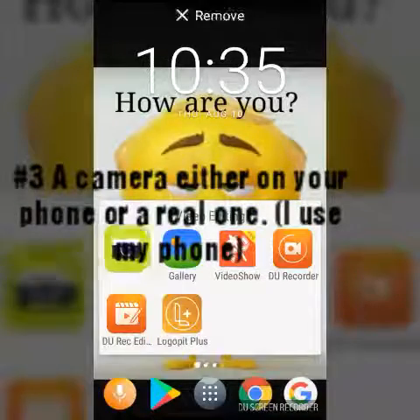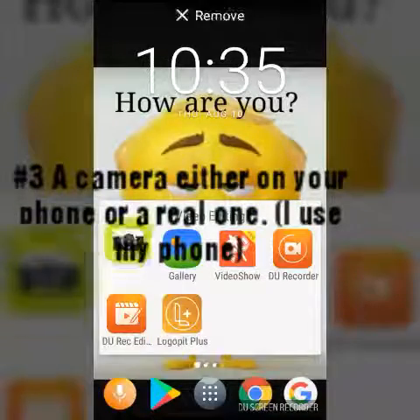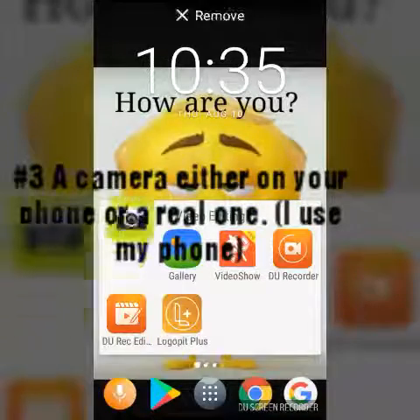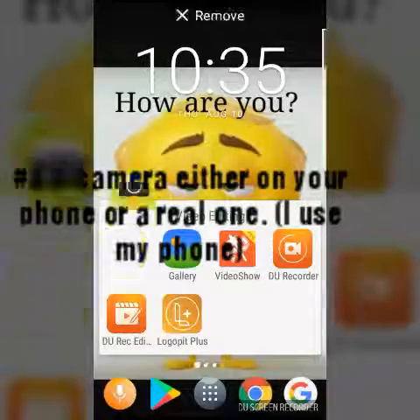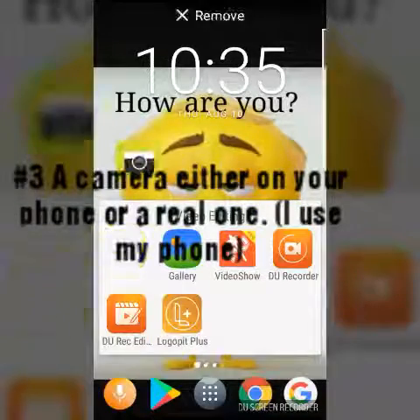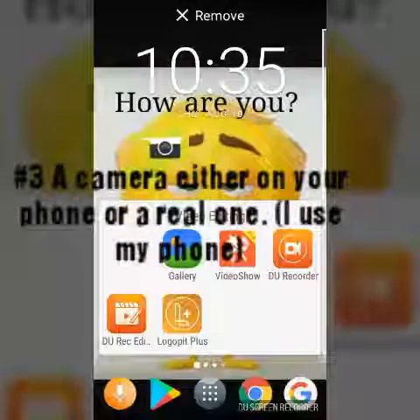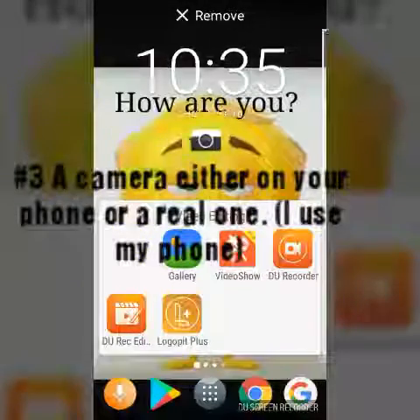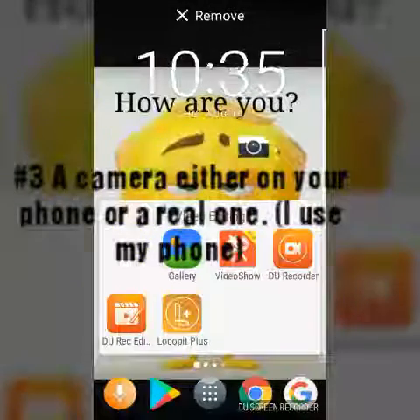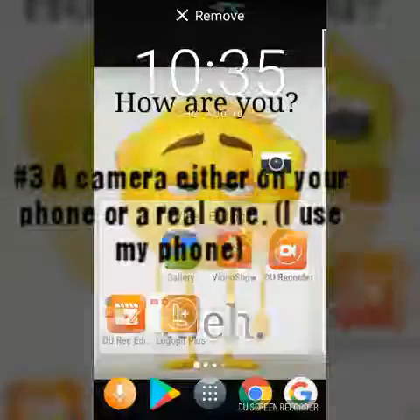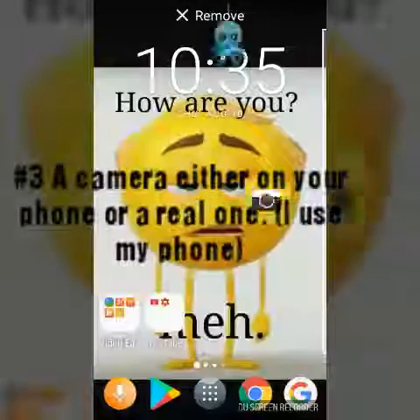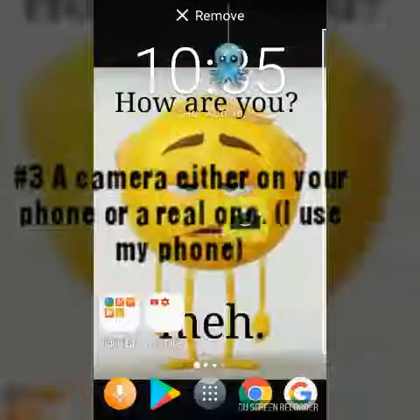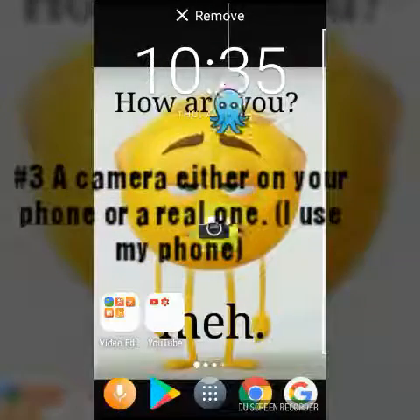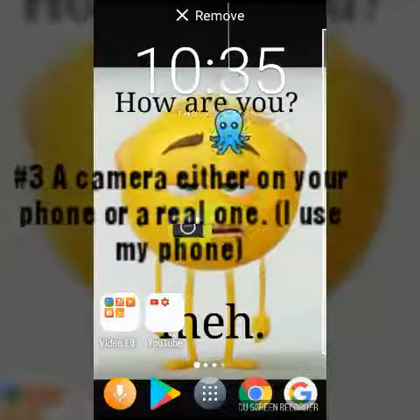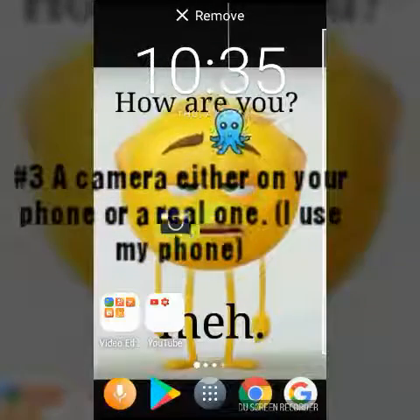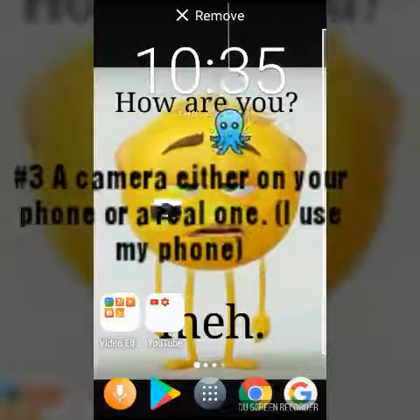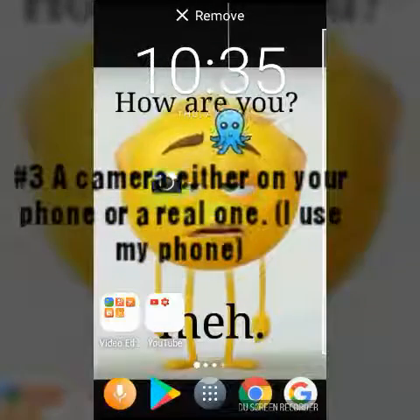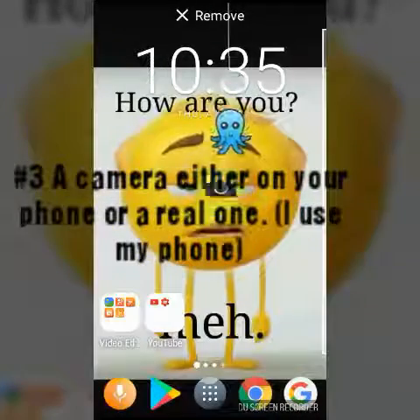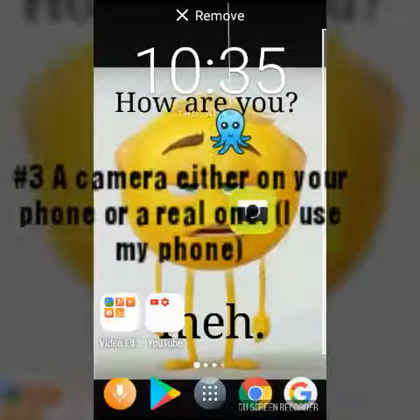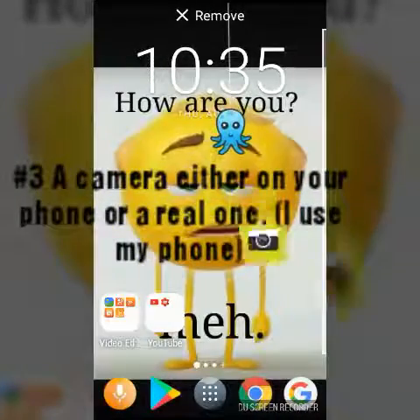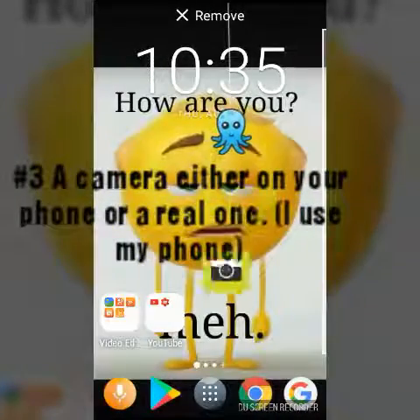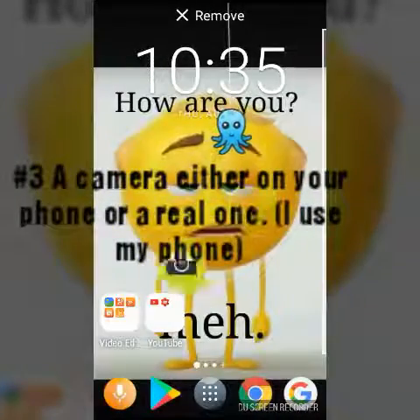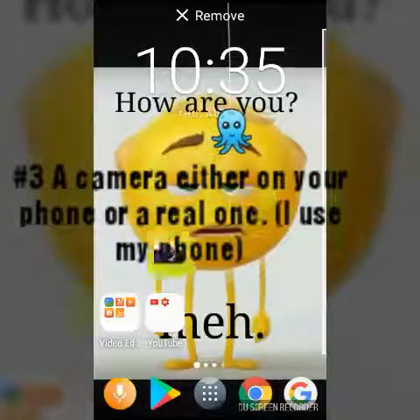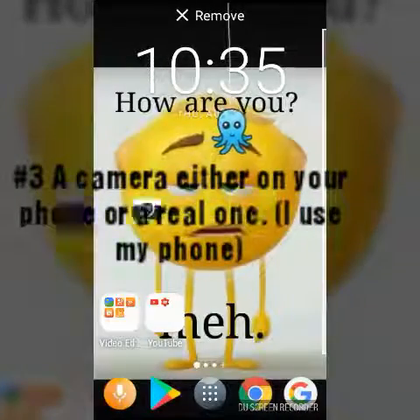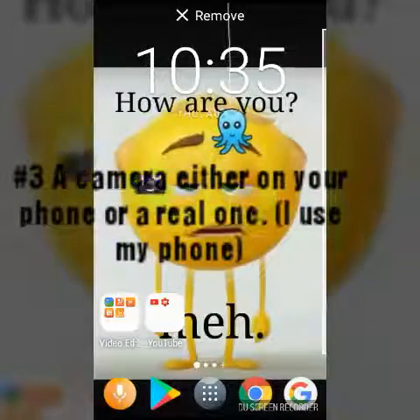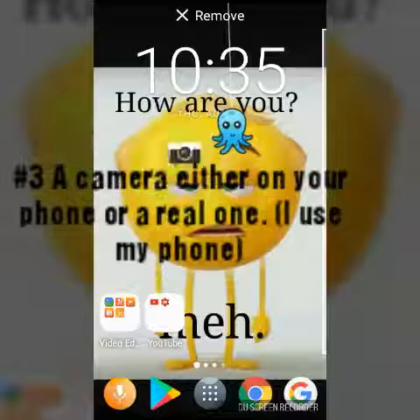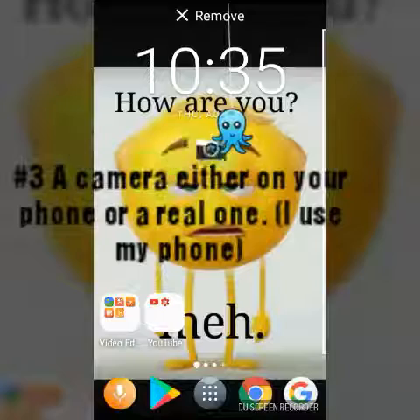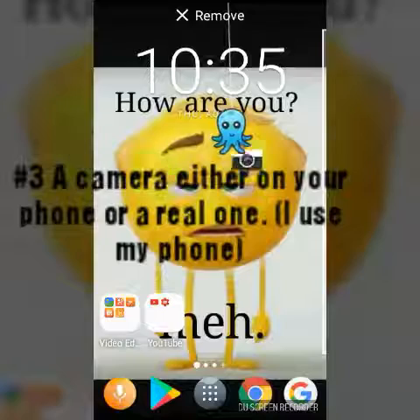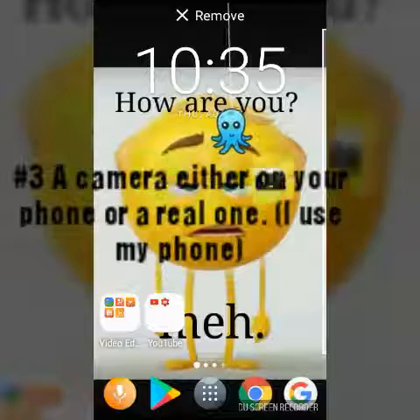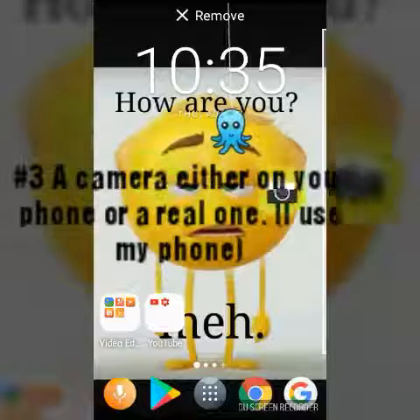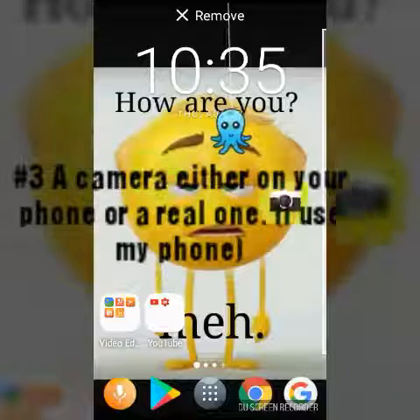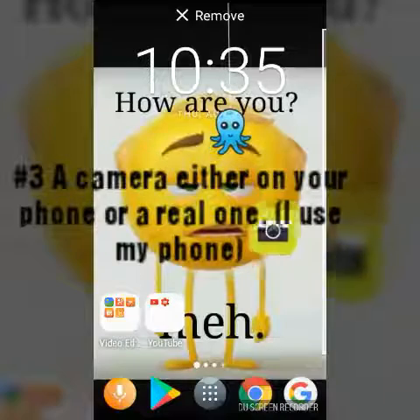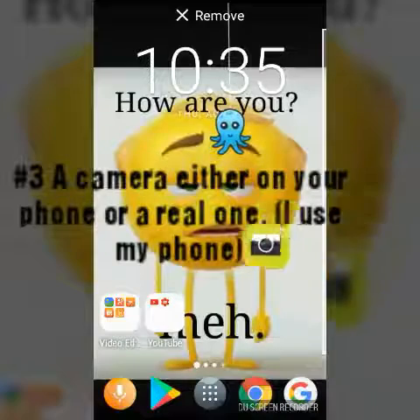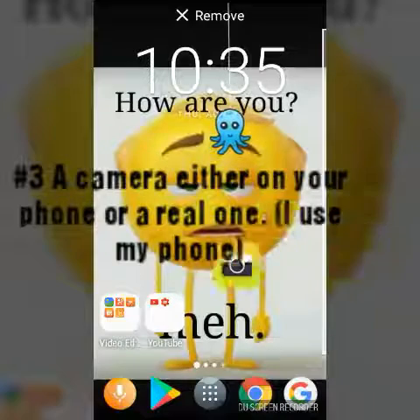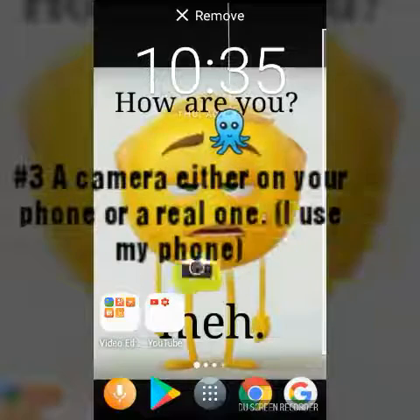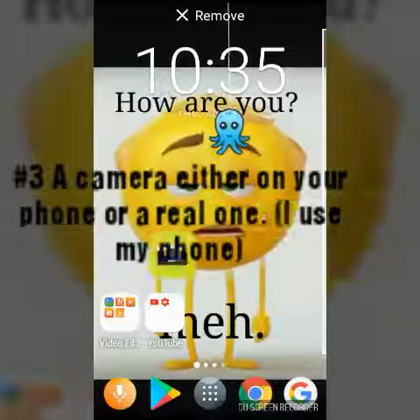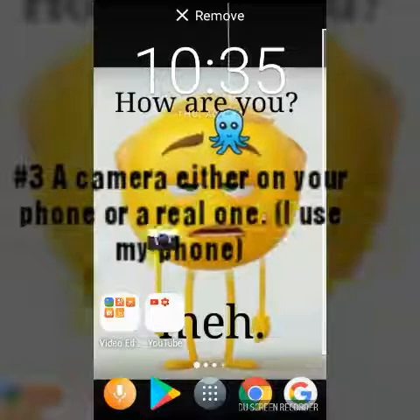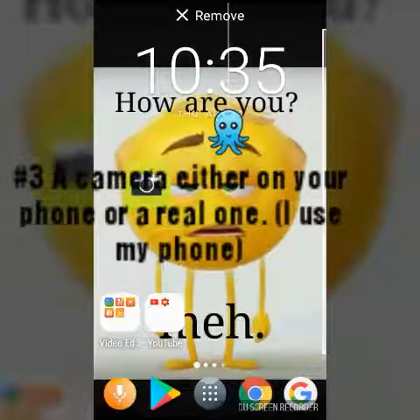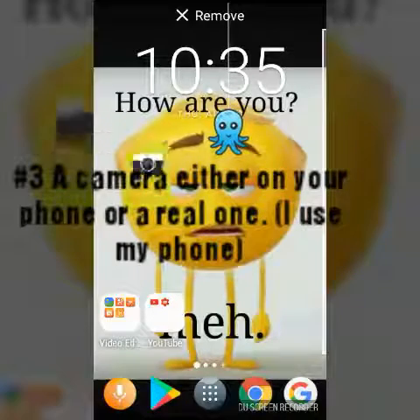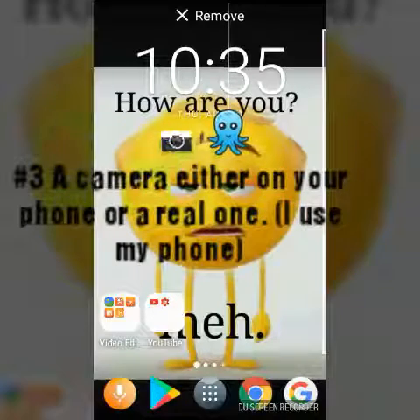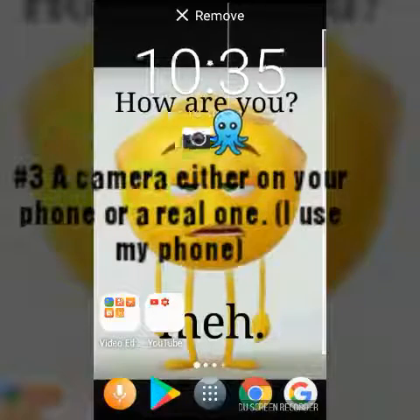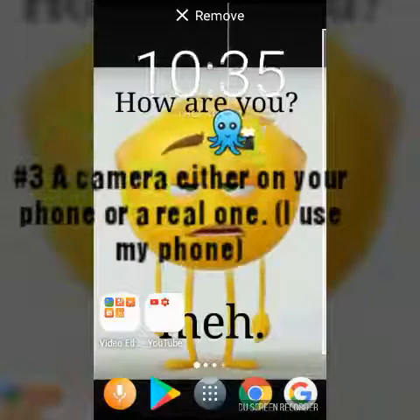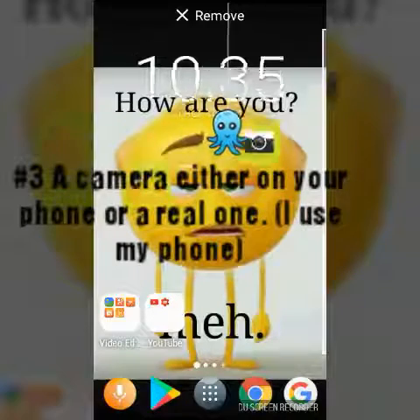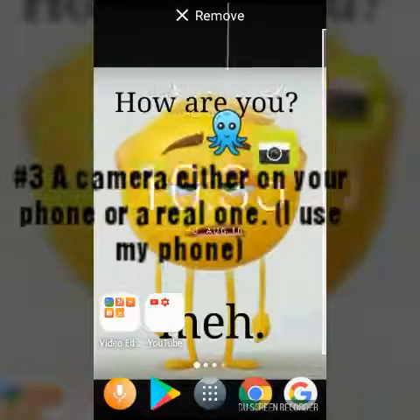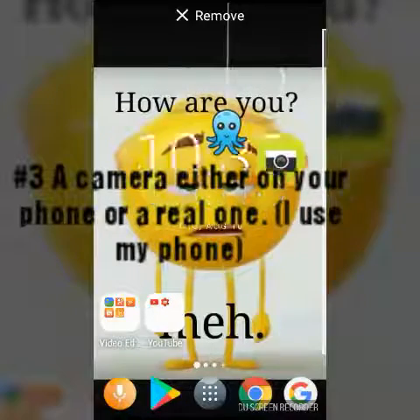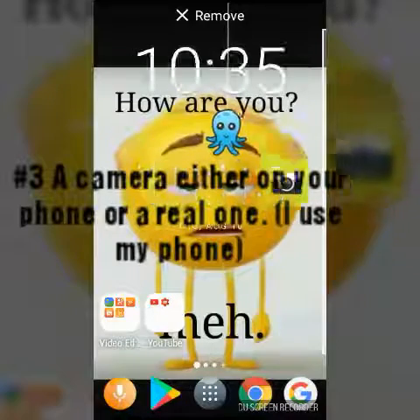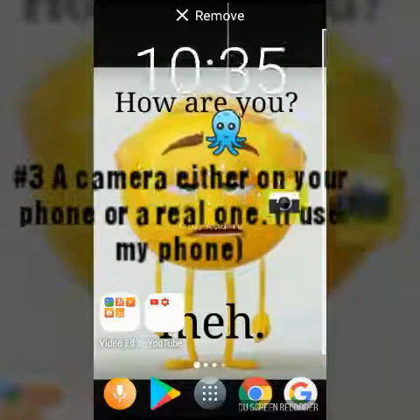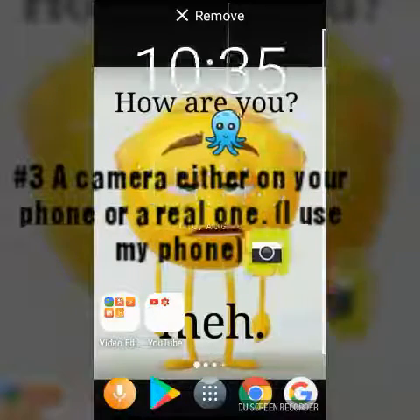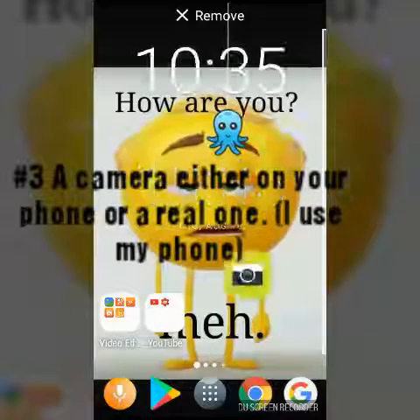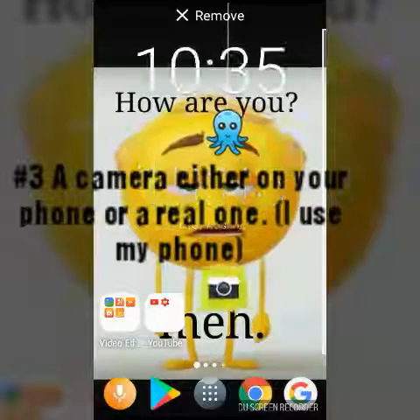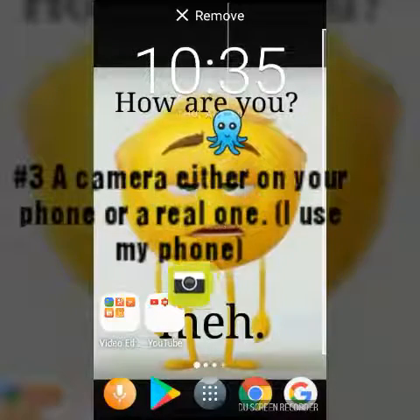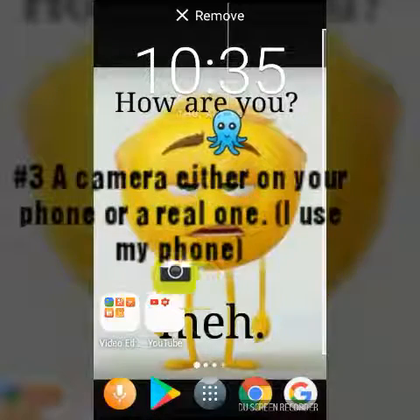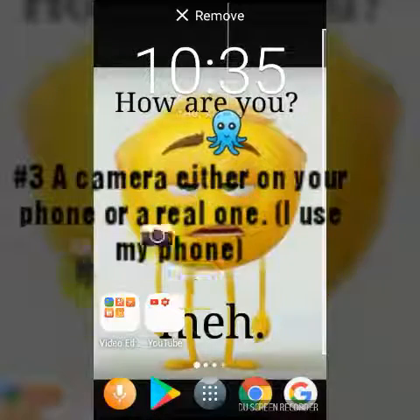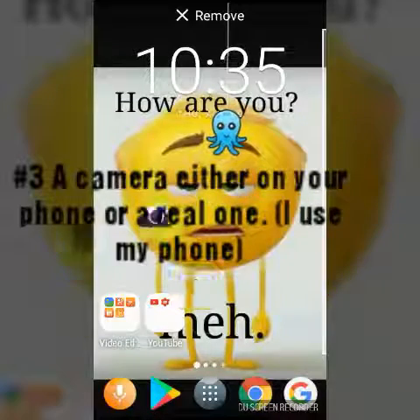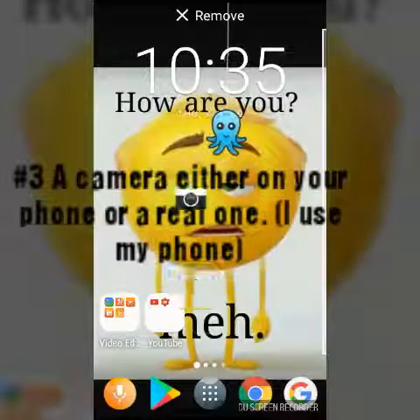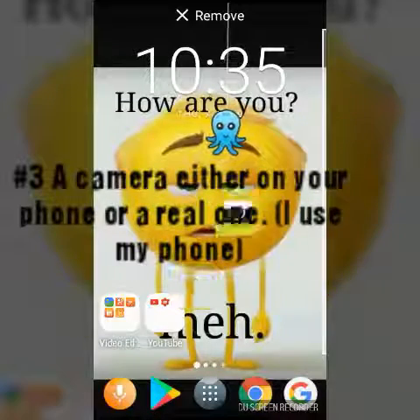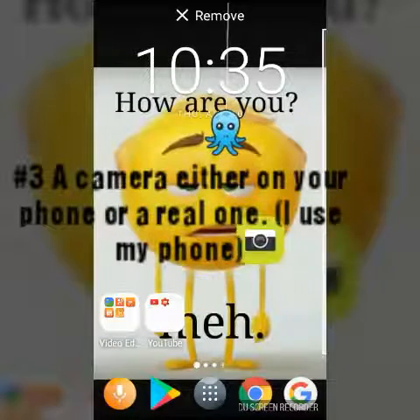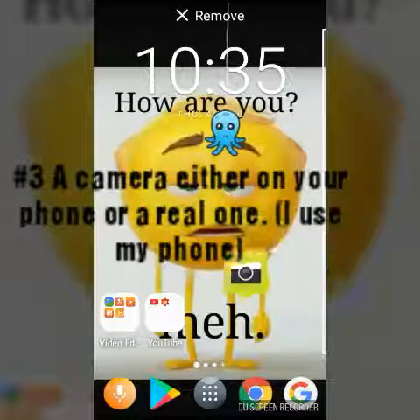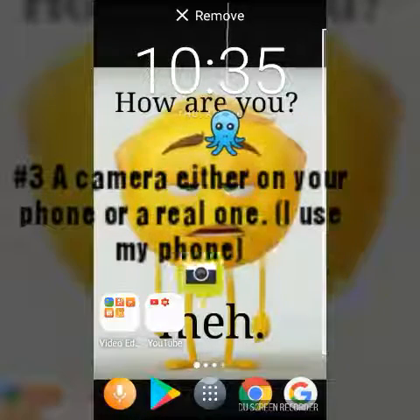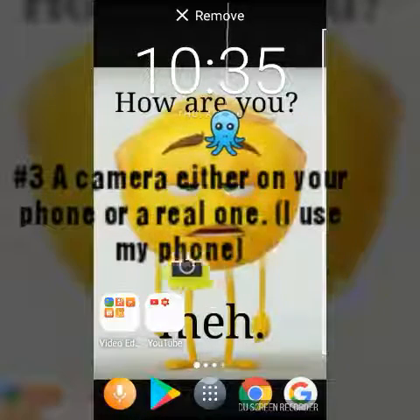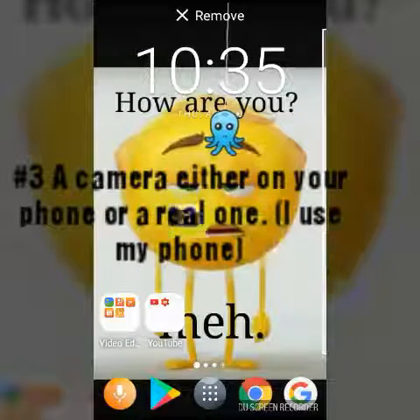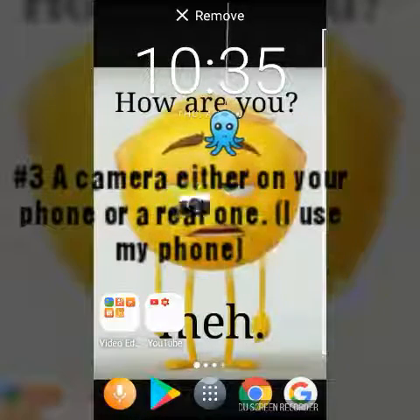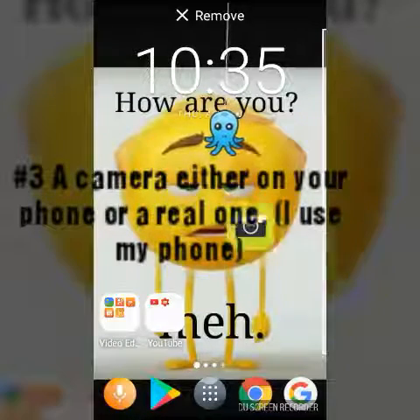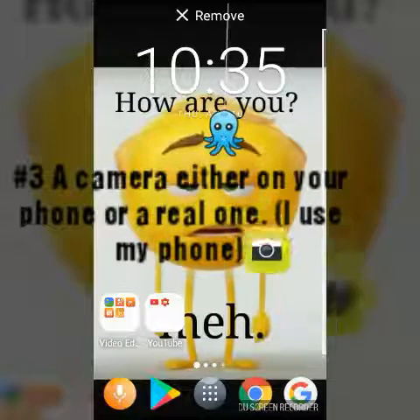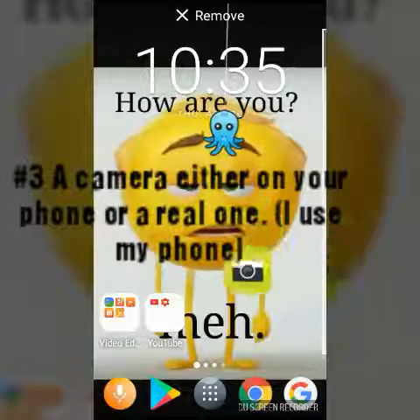And then the third thing, of course, is a camera — either on your phone or a real one. I use my phone.